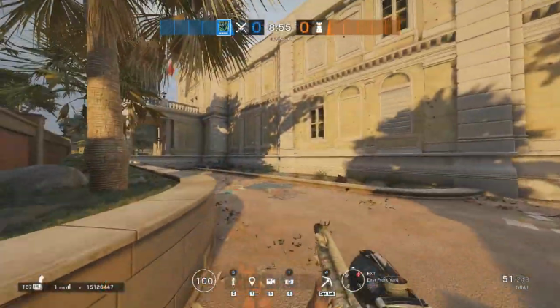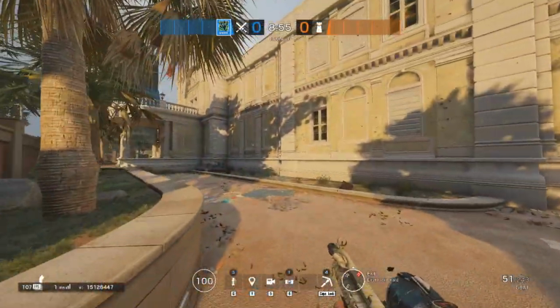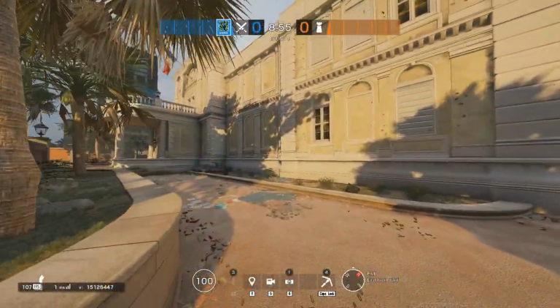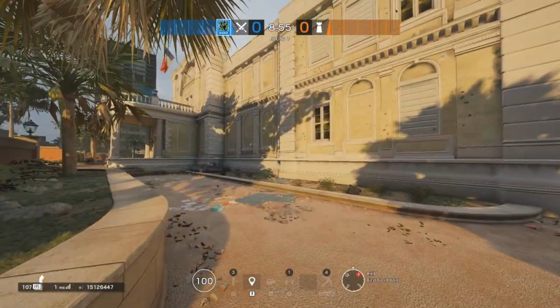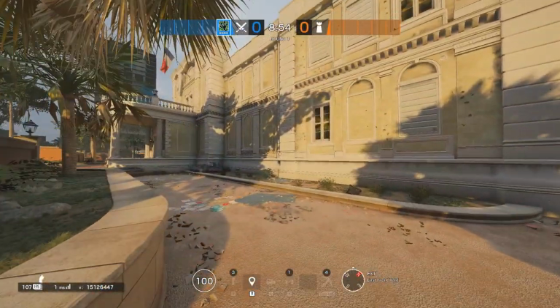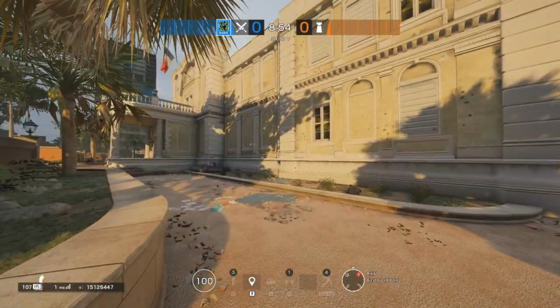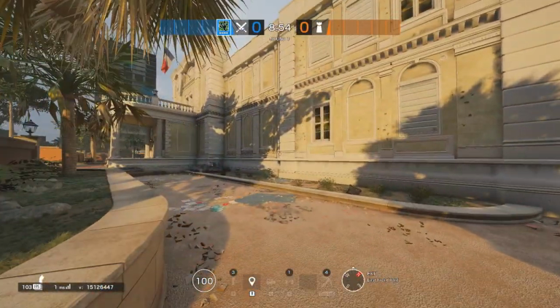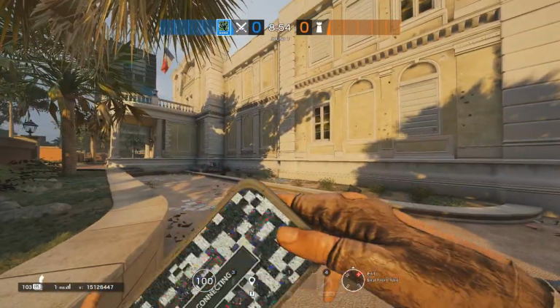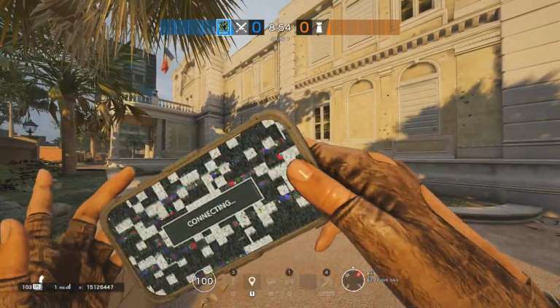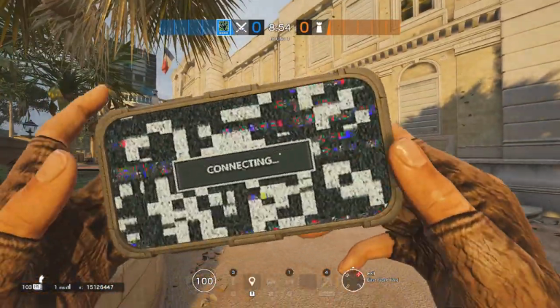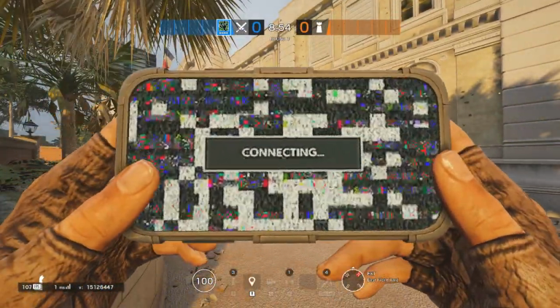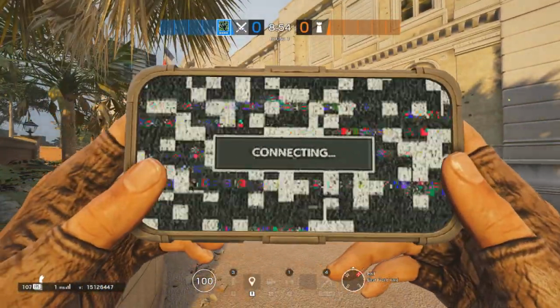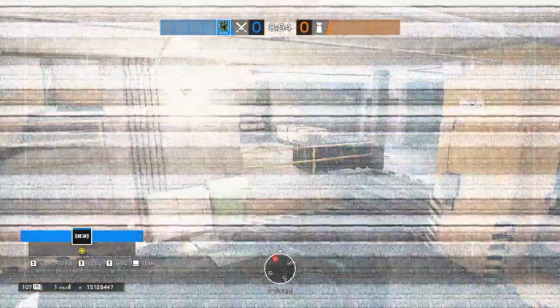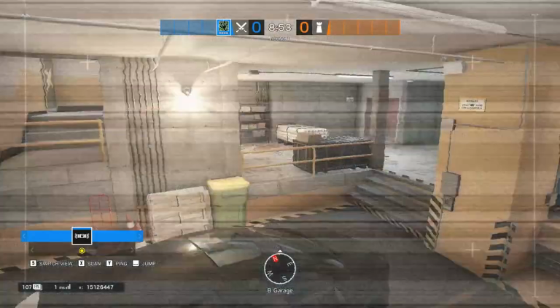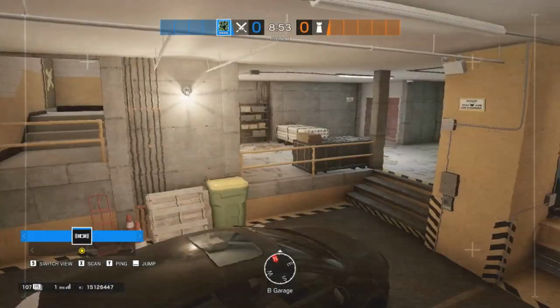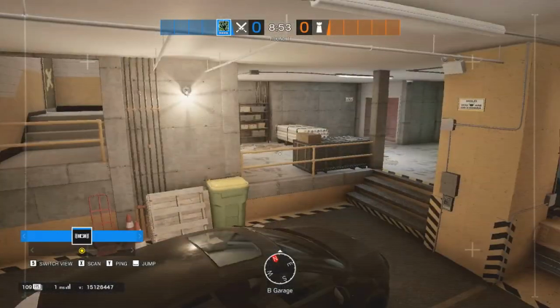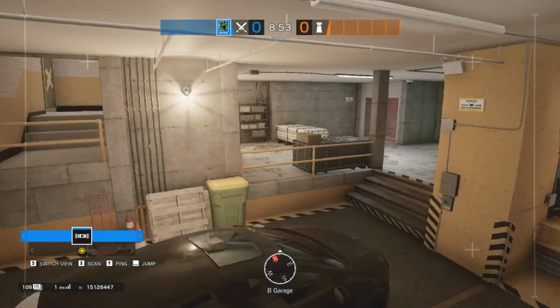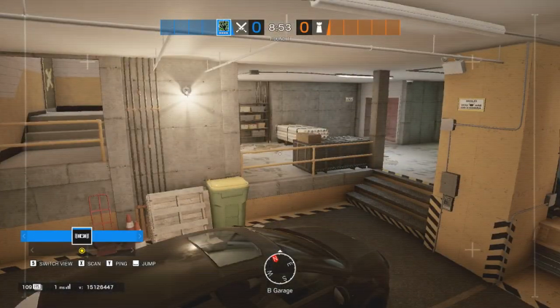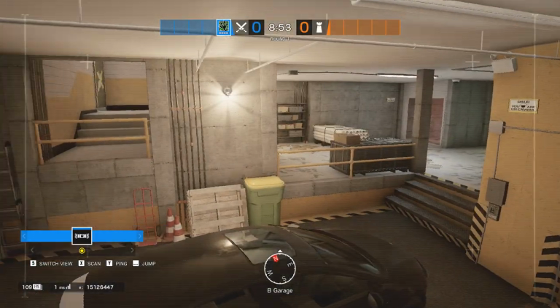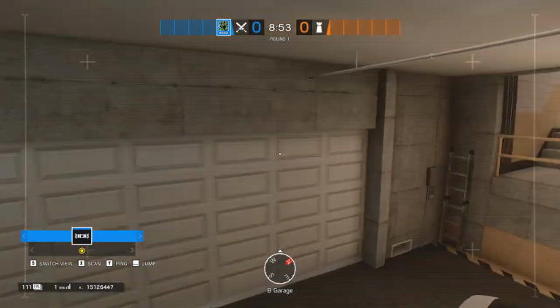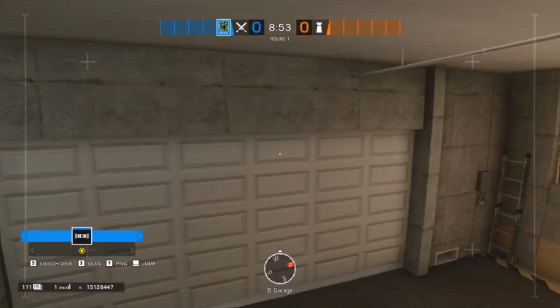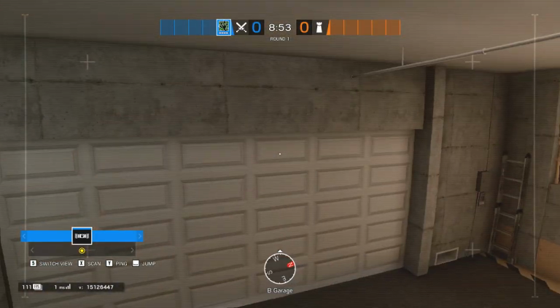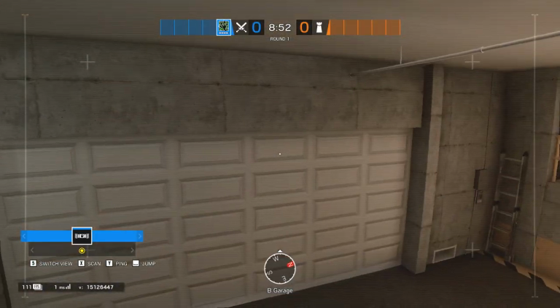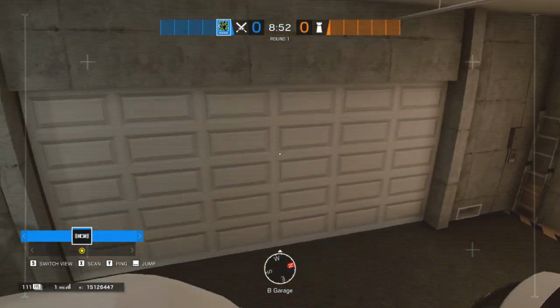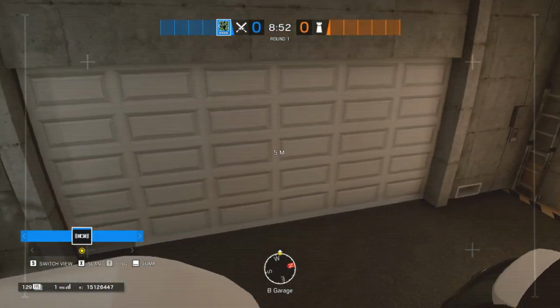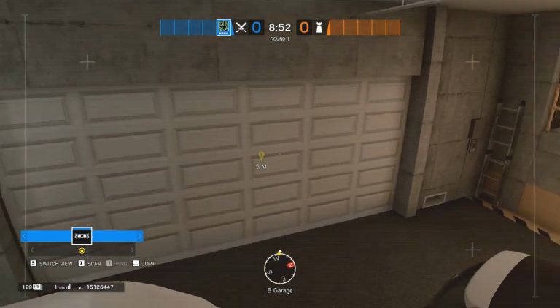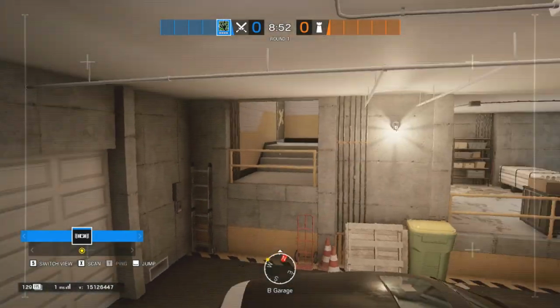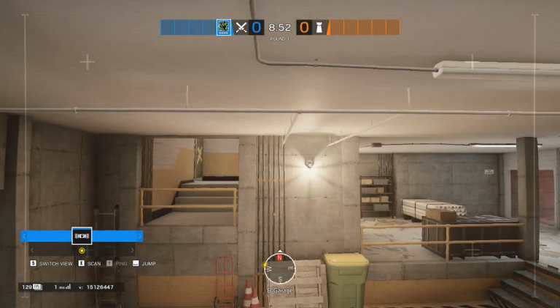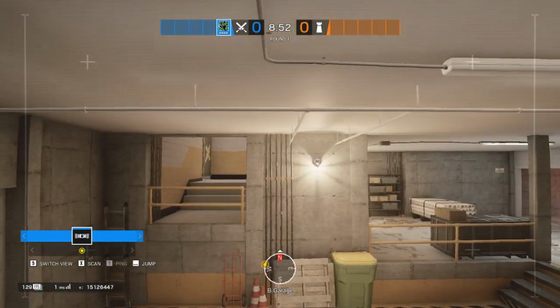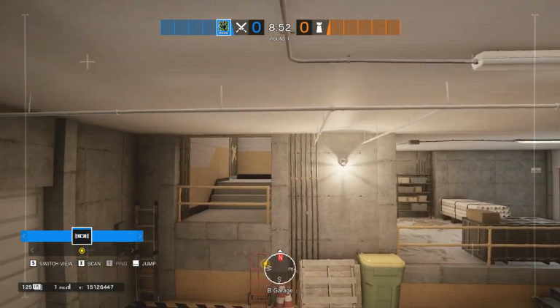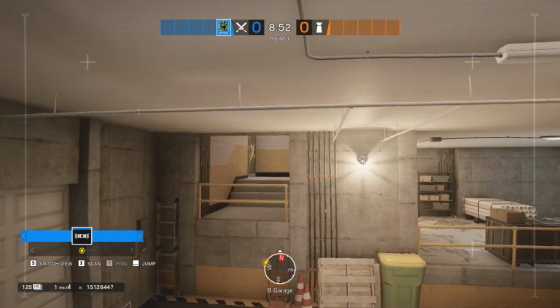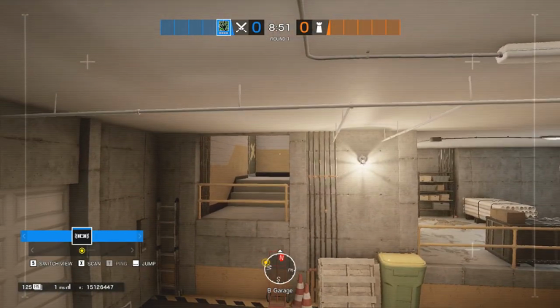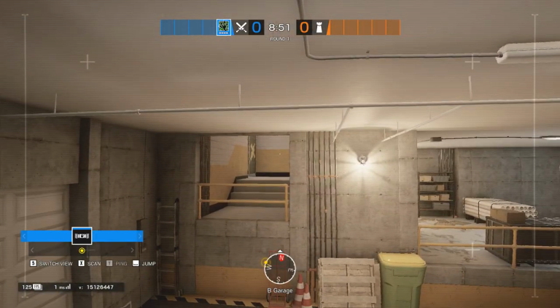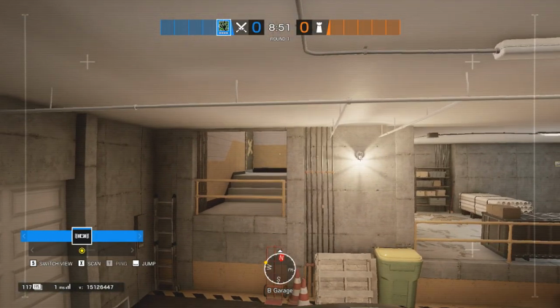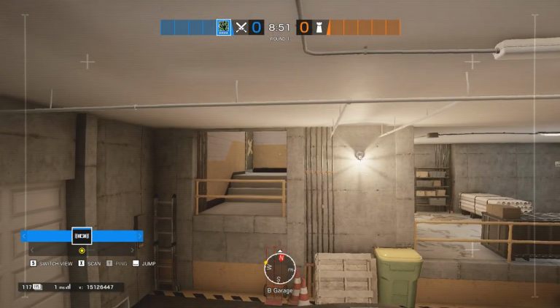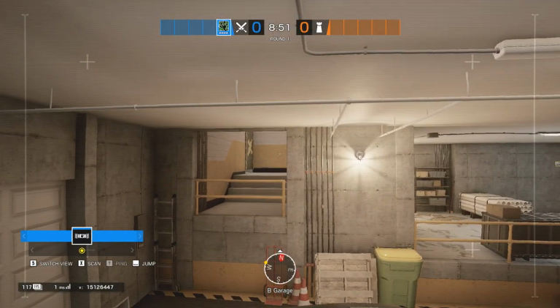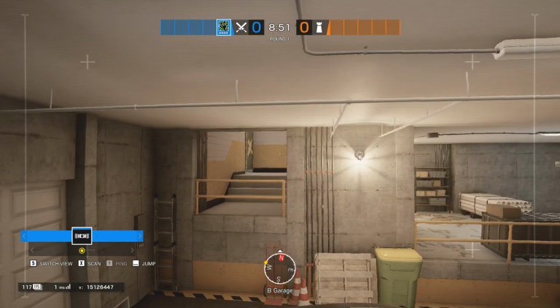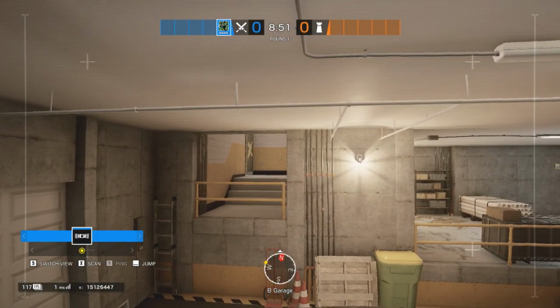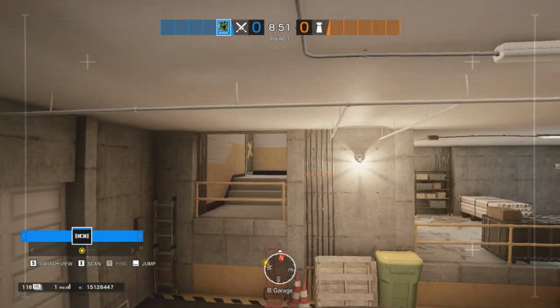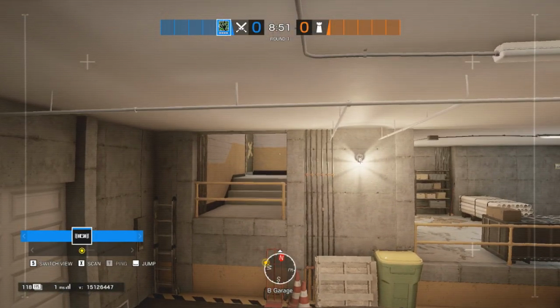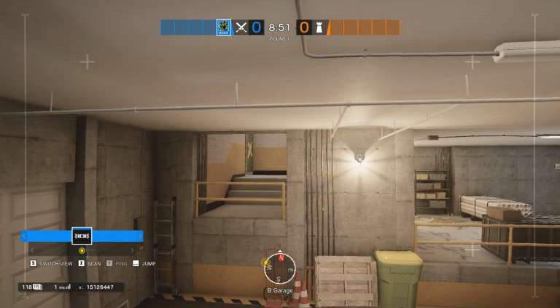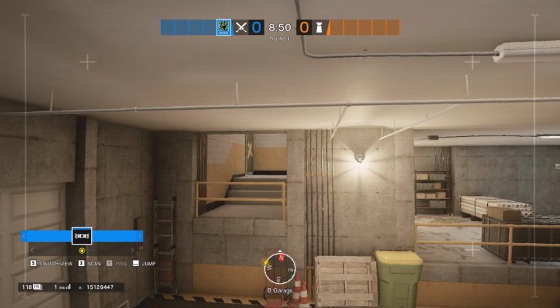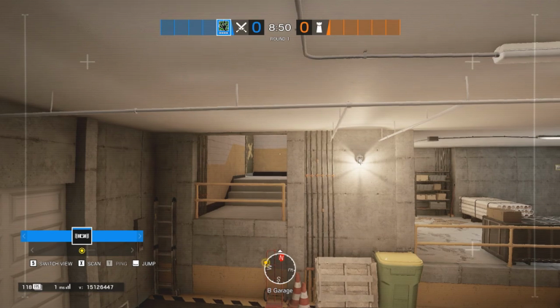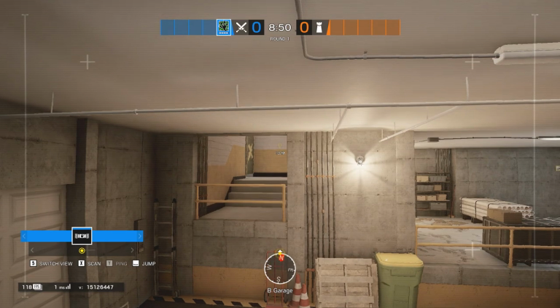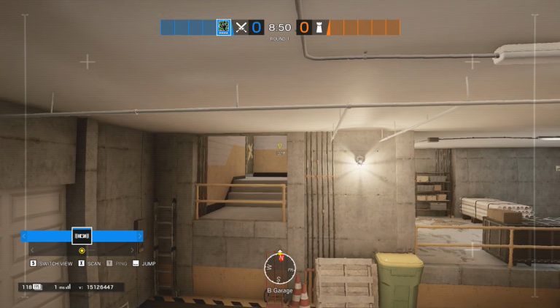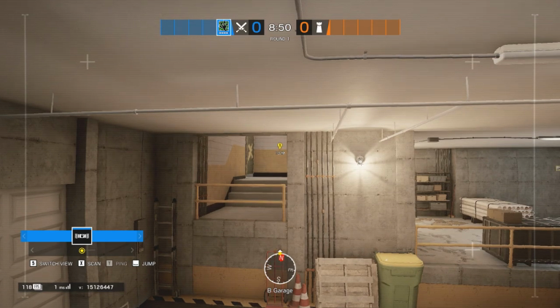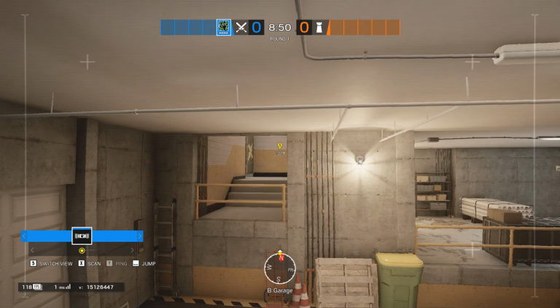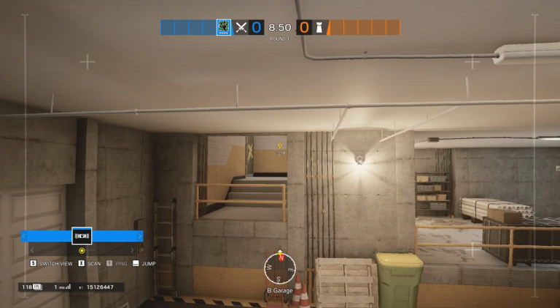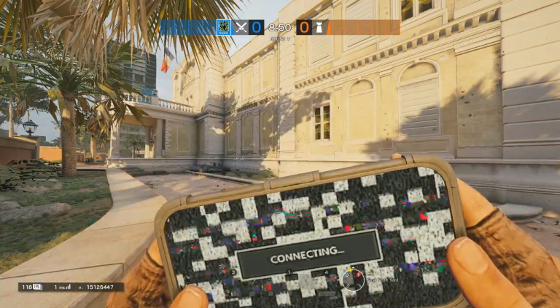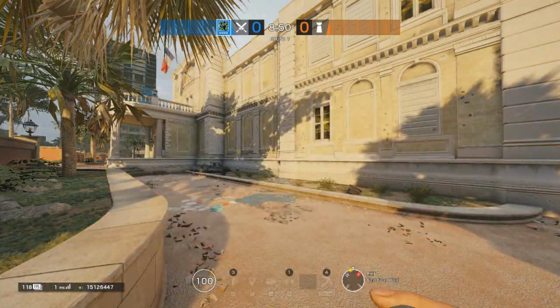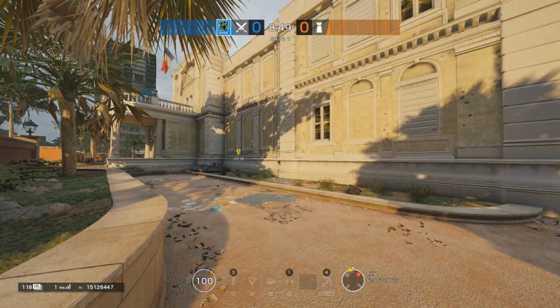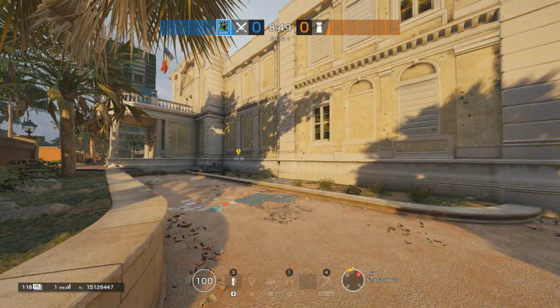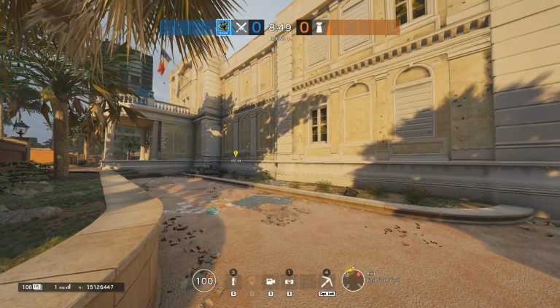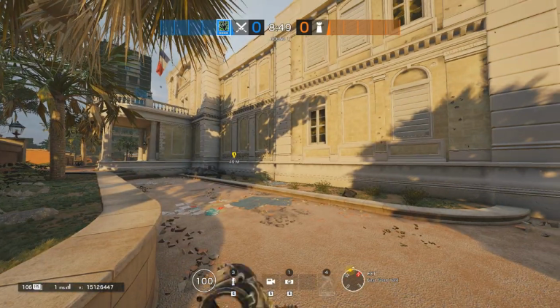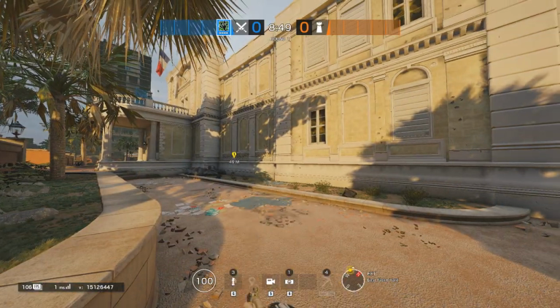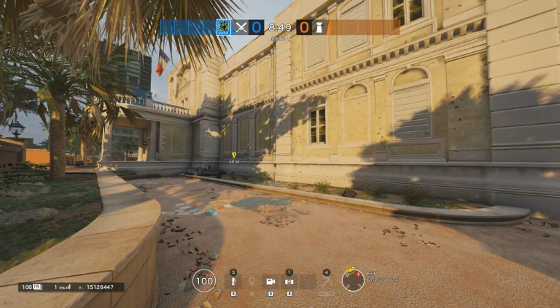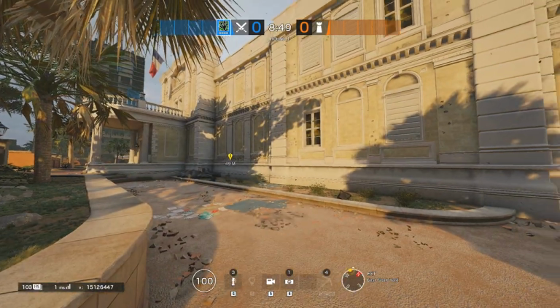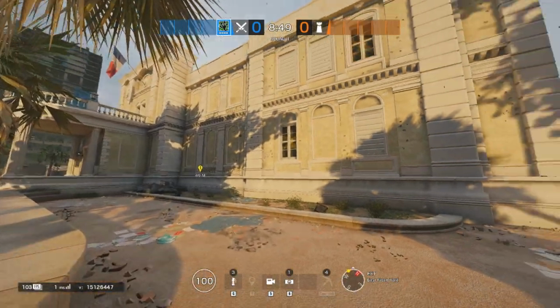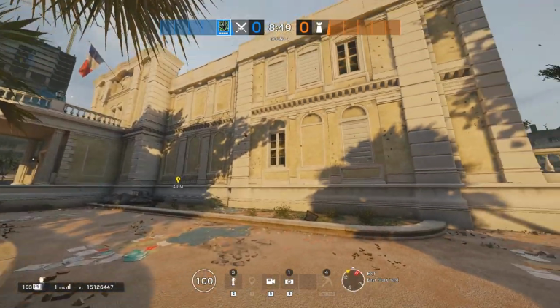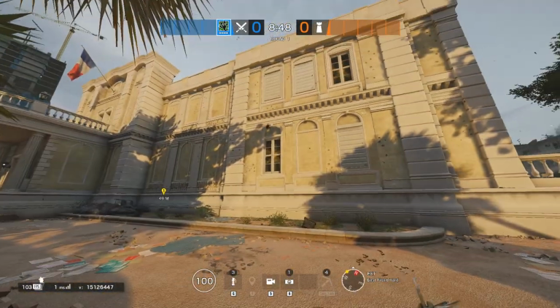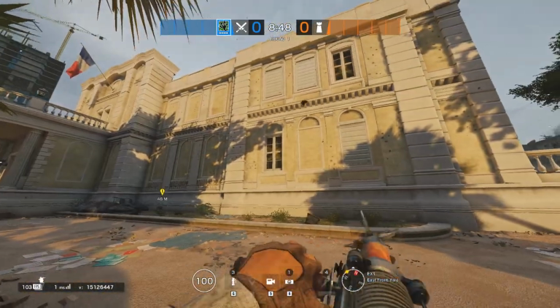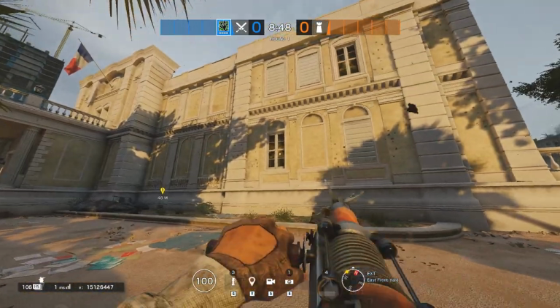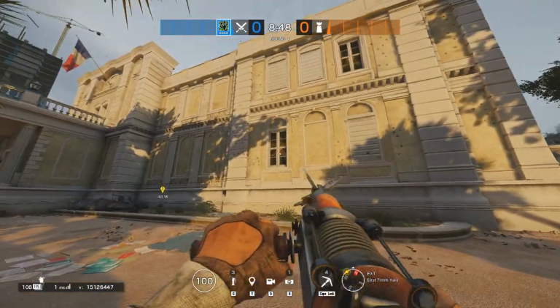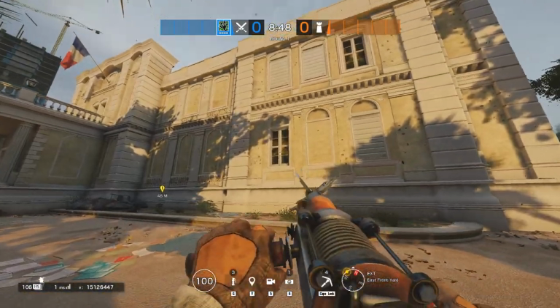A way to use Amaru is to let your team occupy defenders by Garage whilst you yeet yourself for the Visa stairs window.